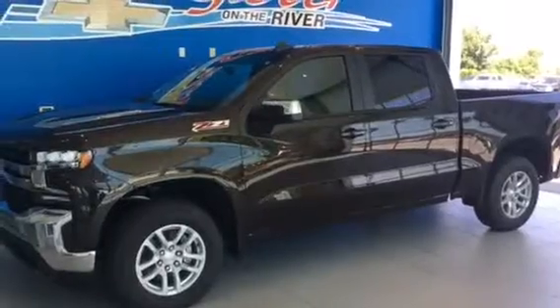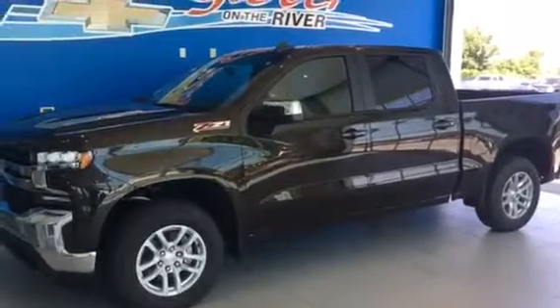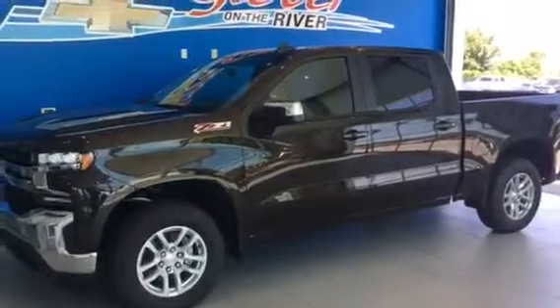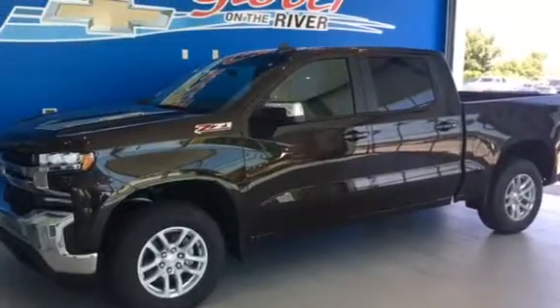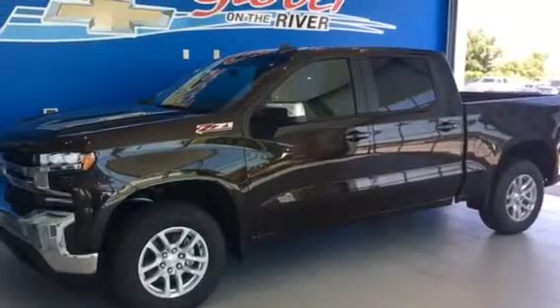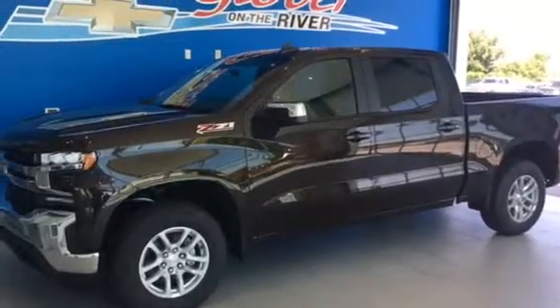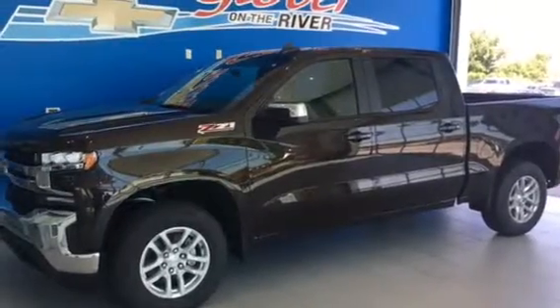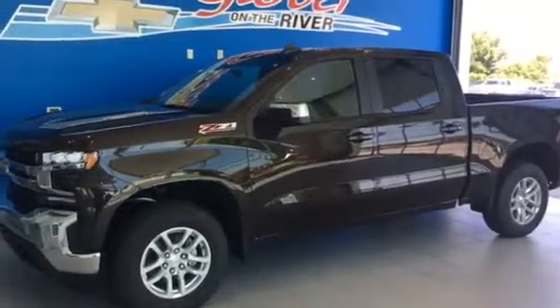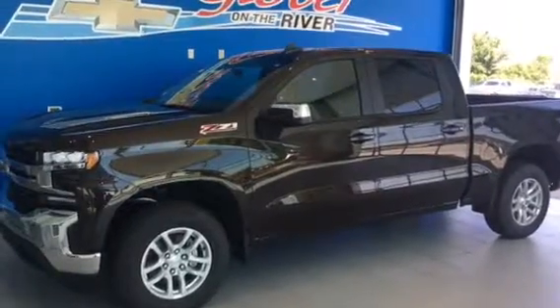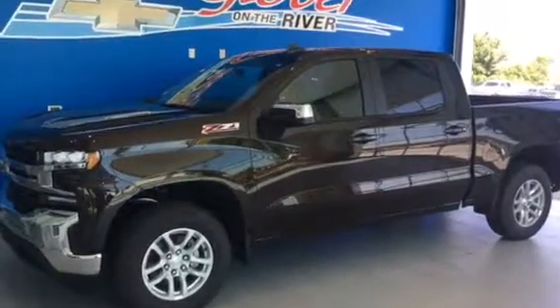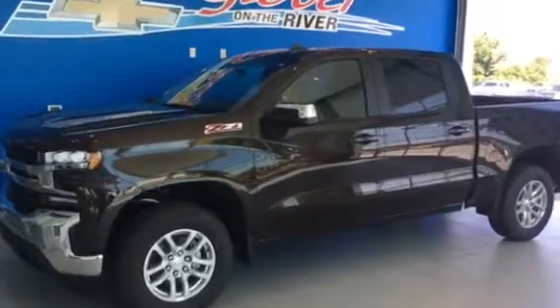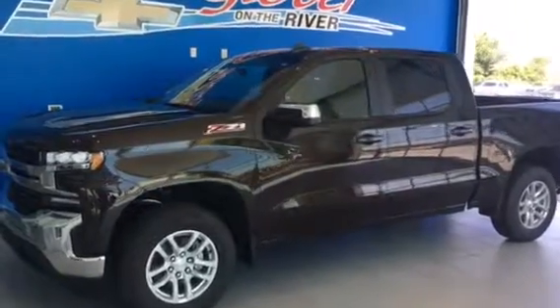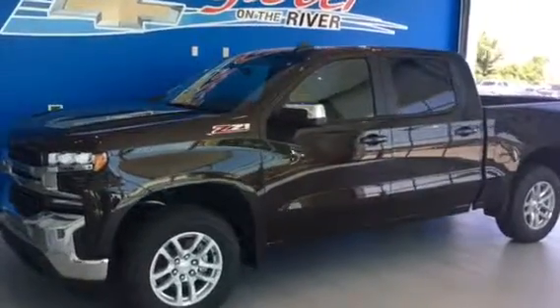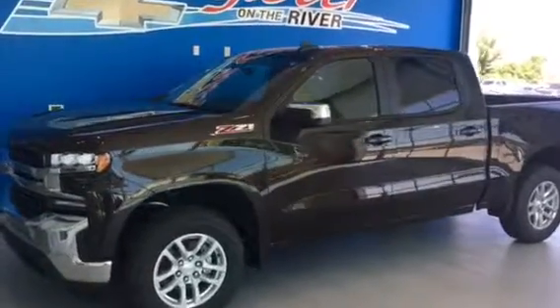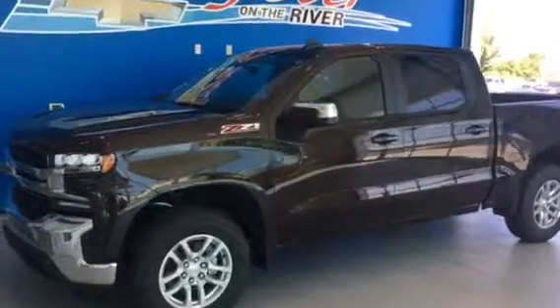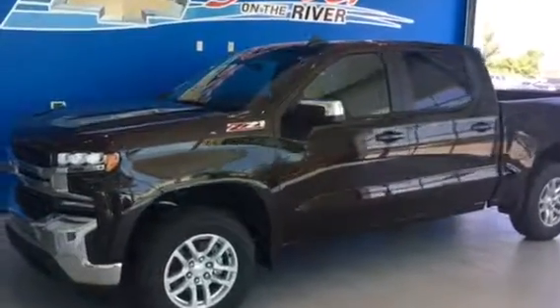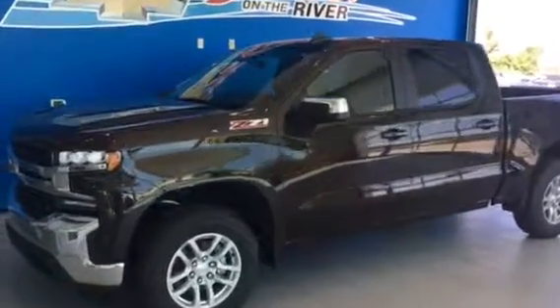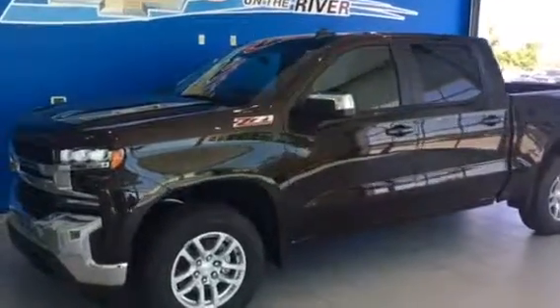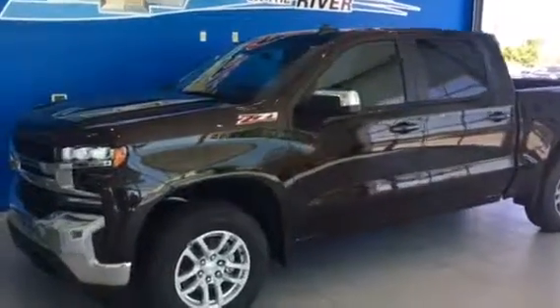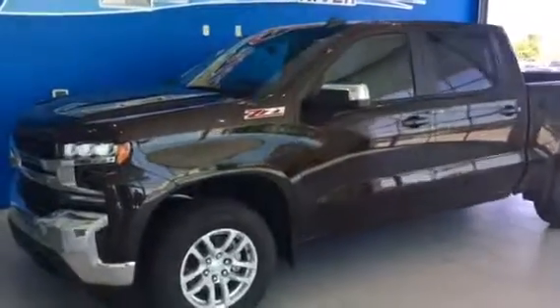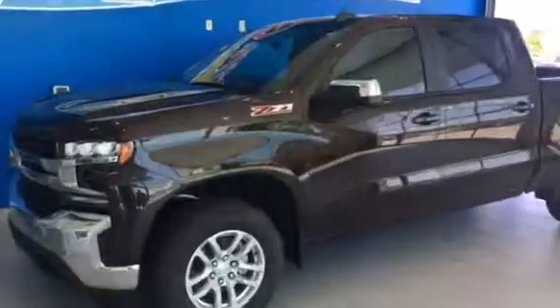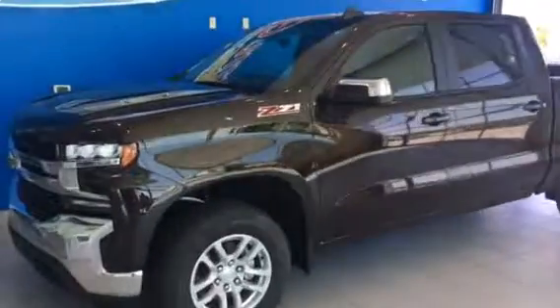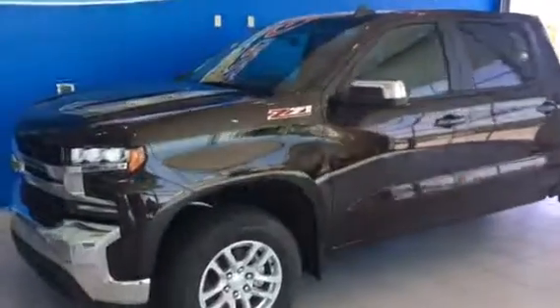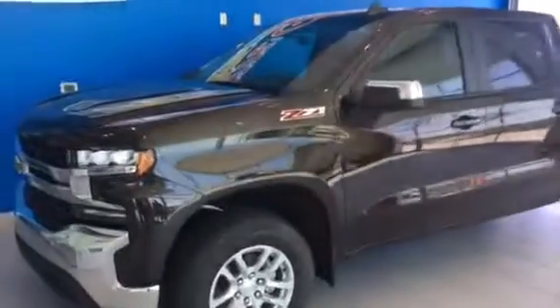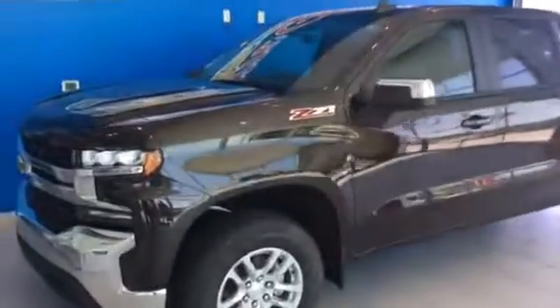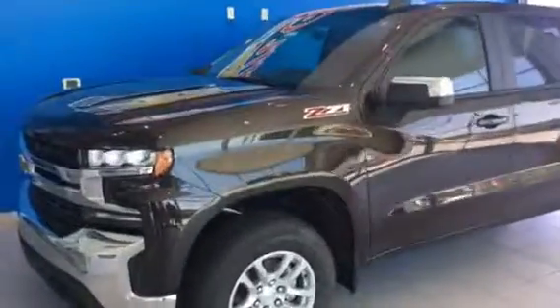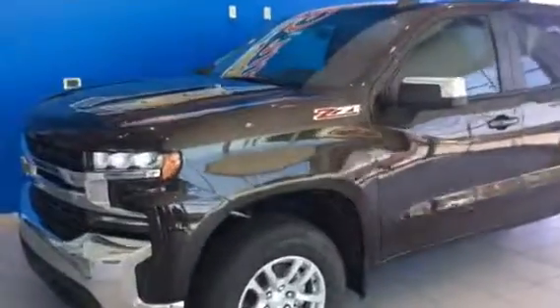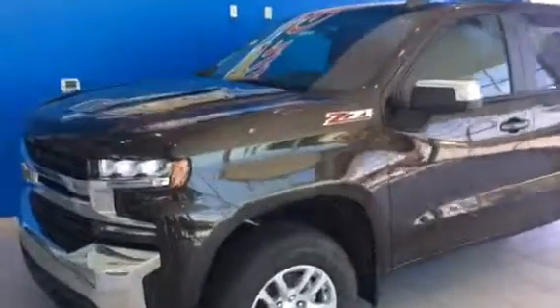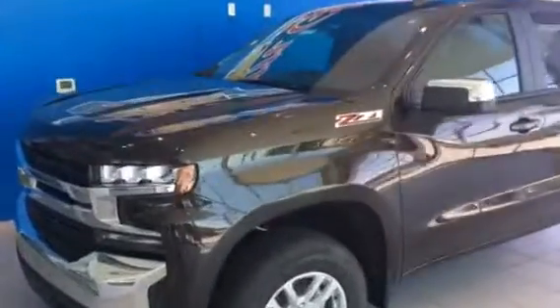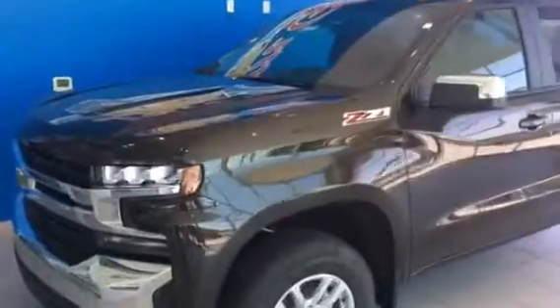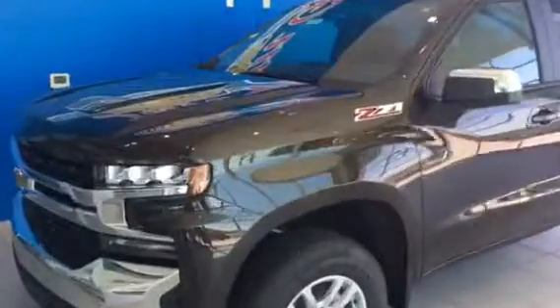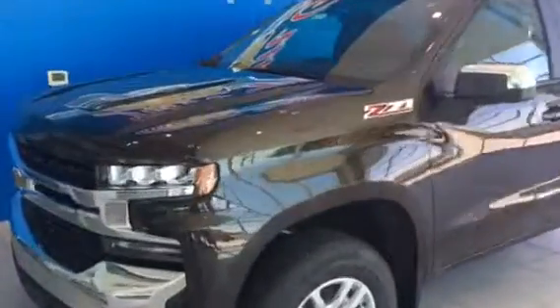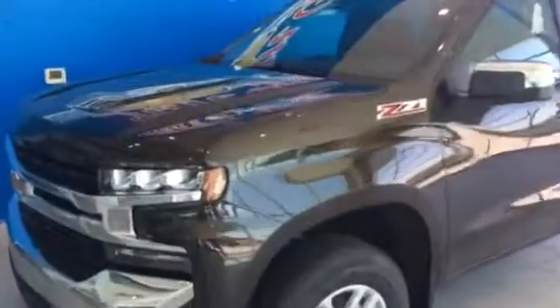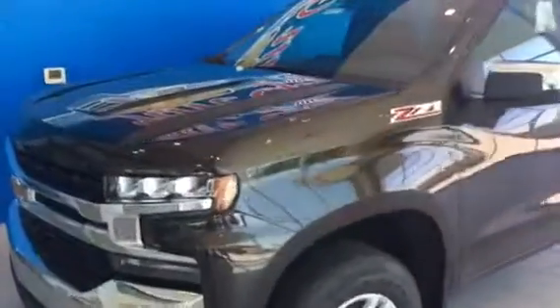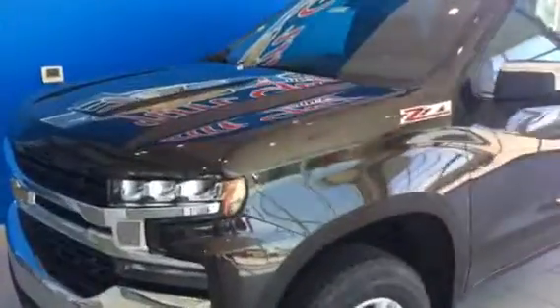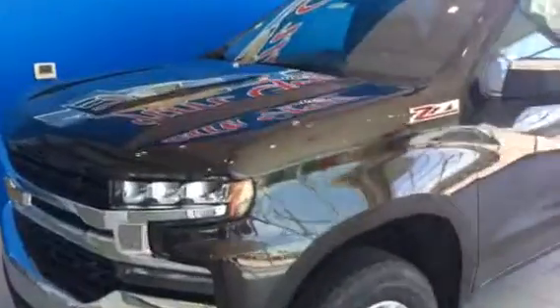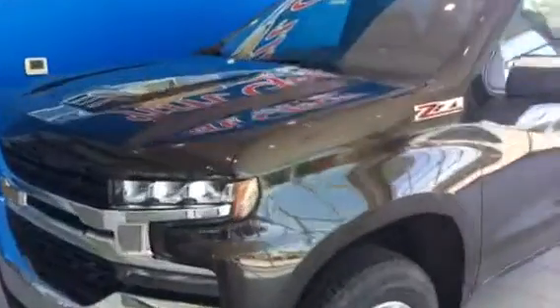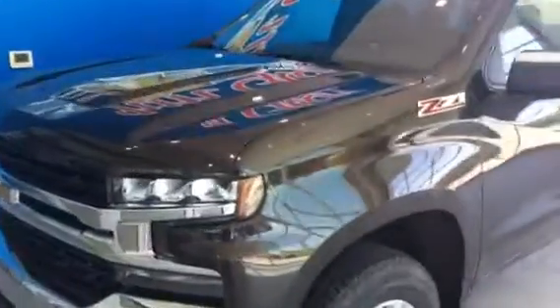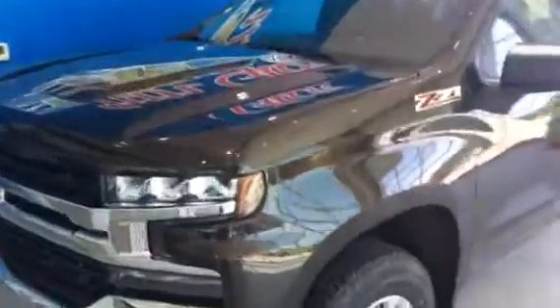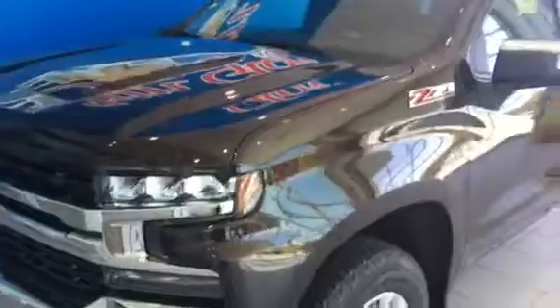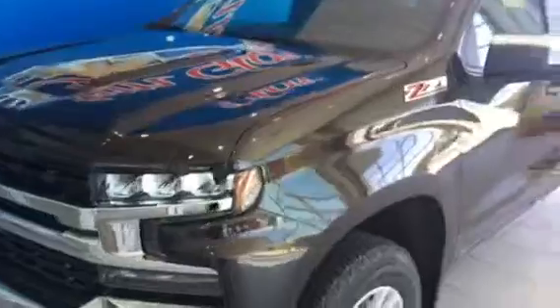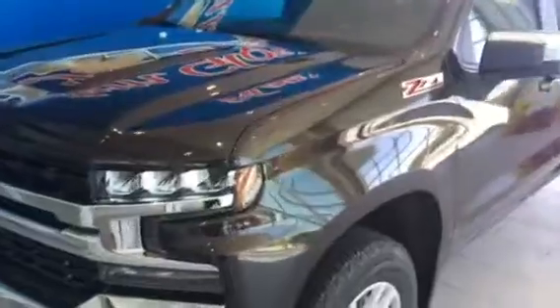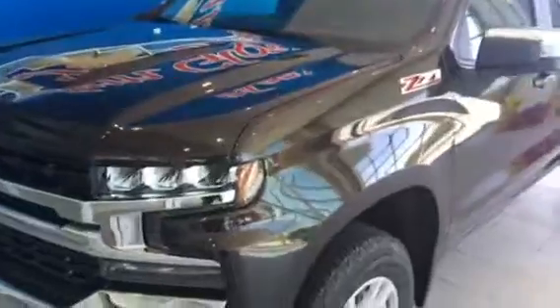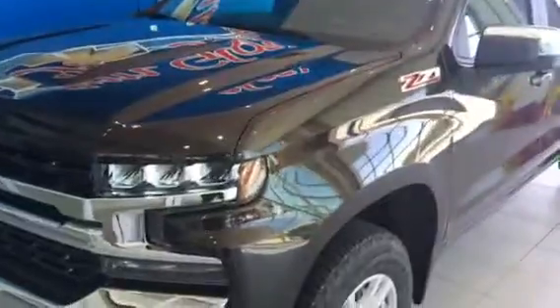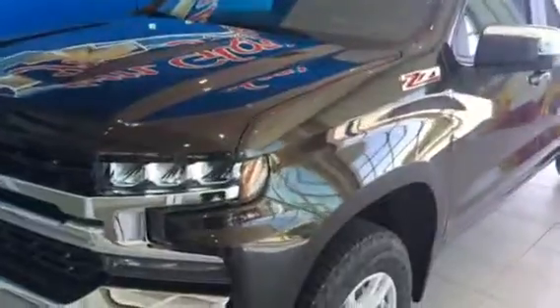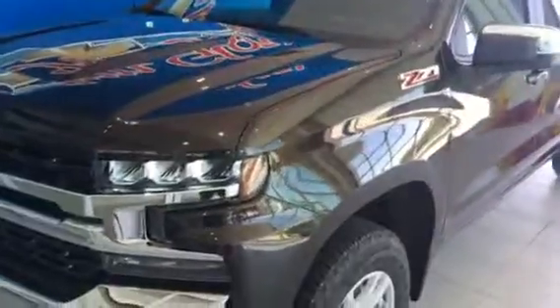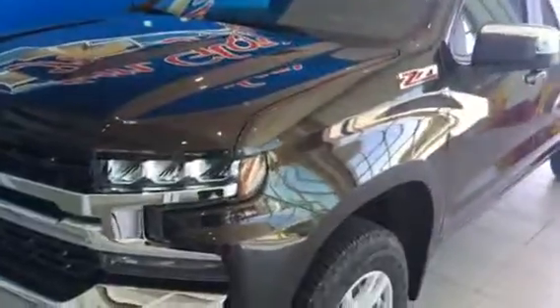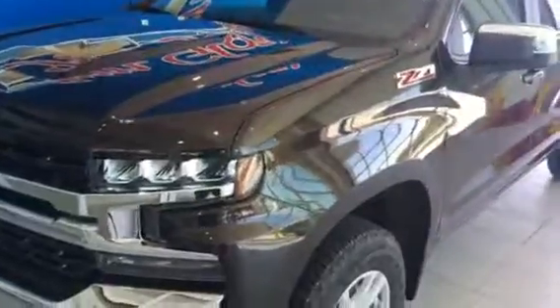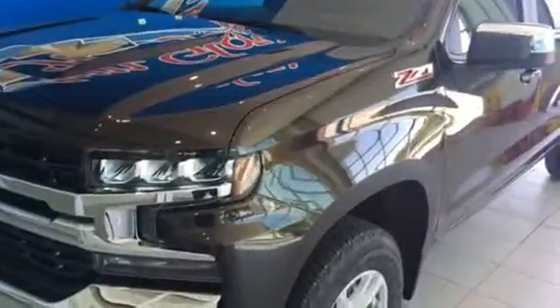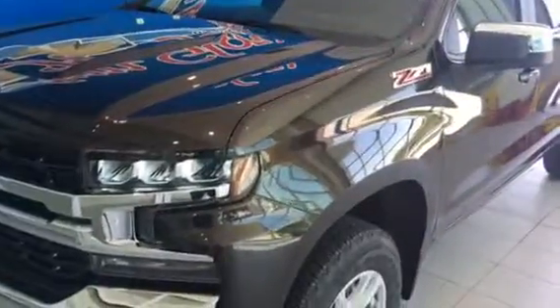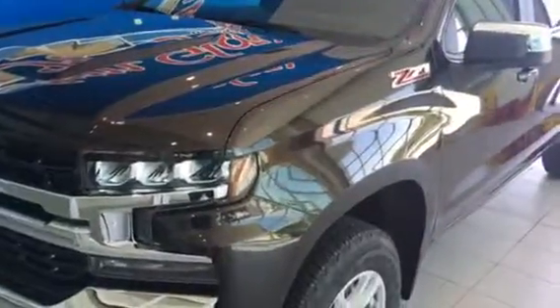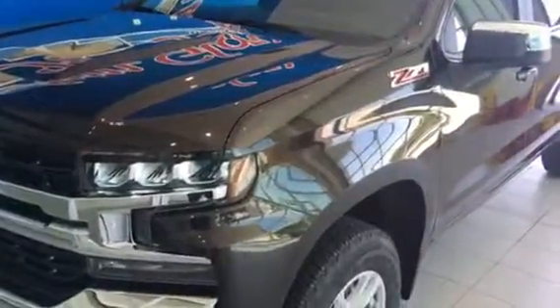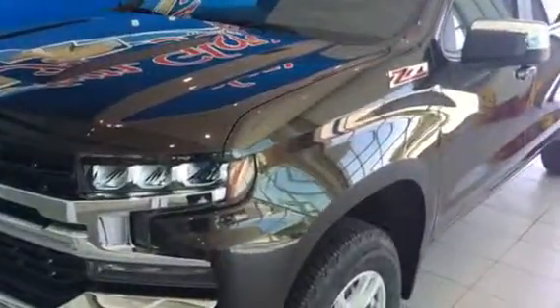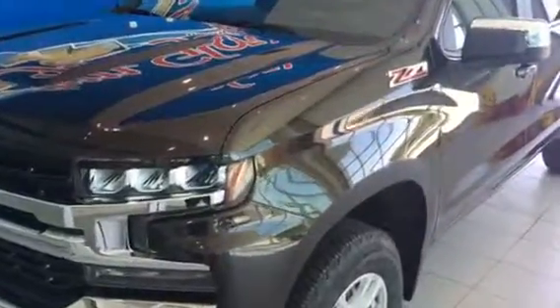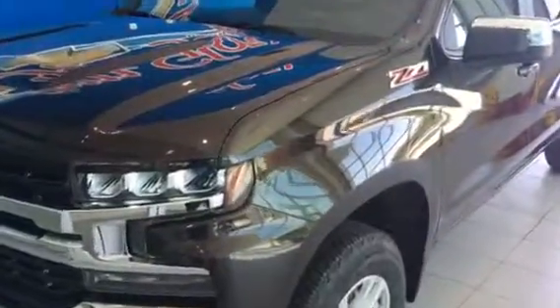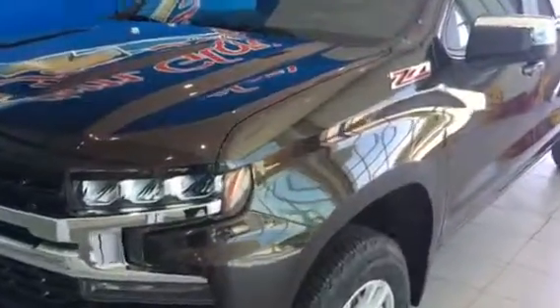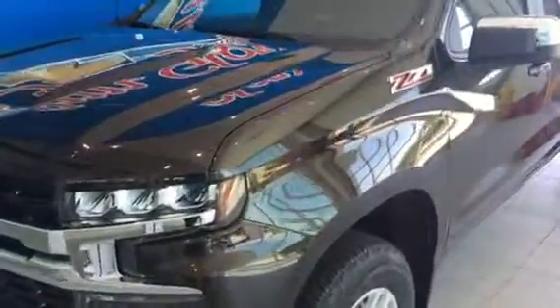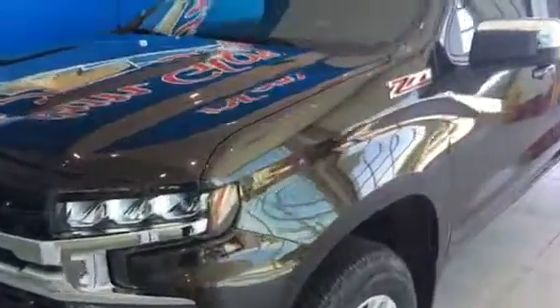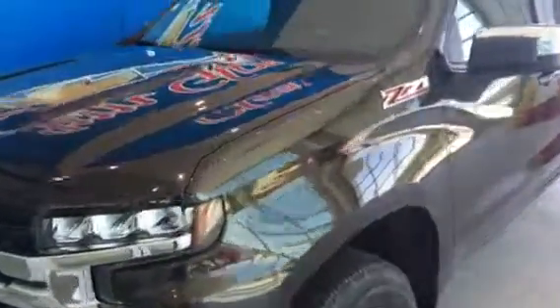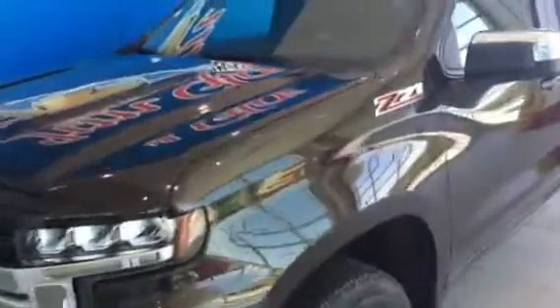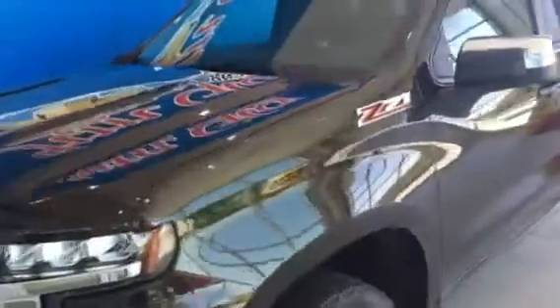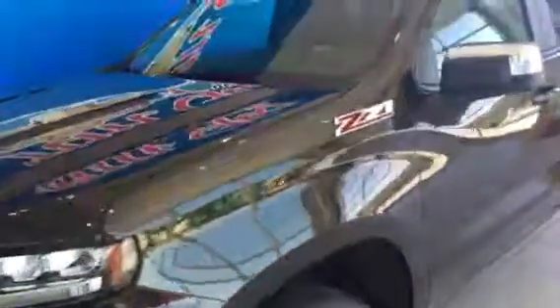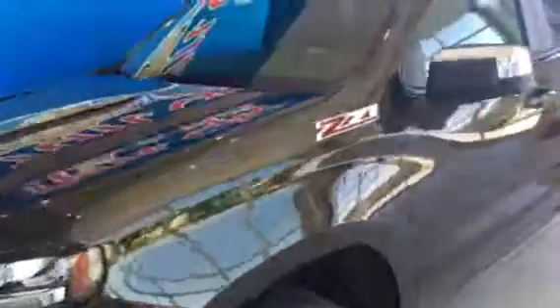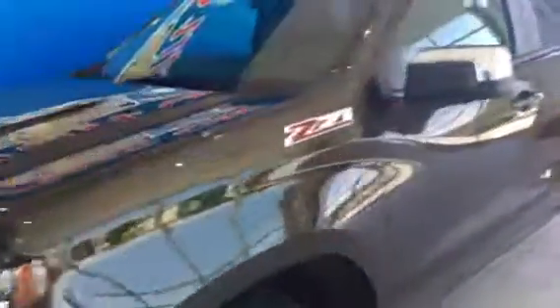Hey guys, this is Michael at Jim Glover Chevy on the River. I wanted to show you this 2019 Chevy Silverado Z71 LT that we have here.